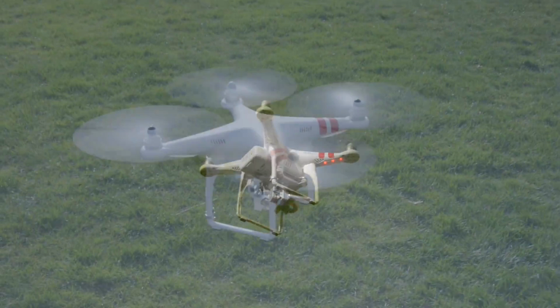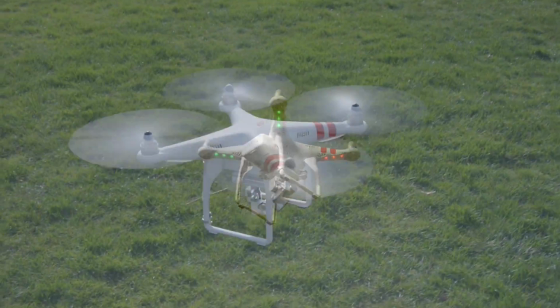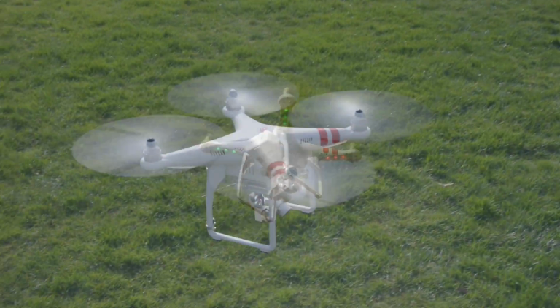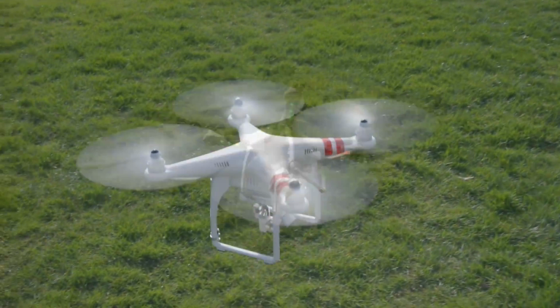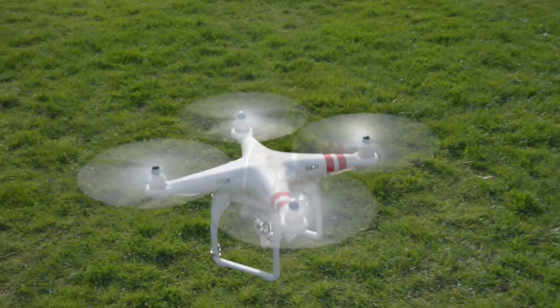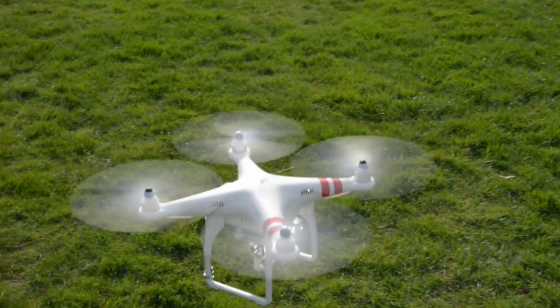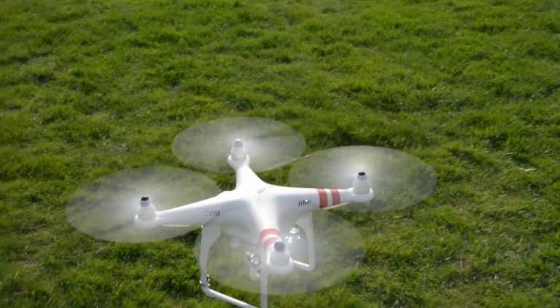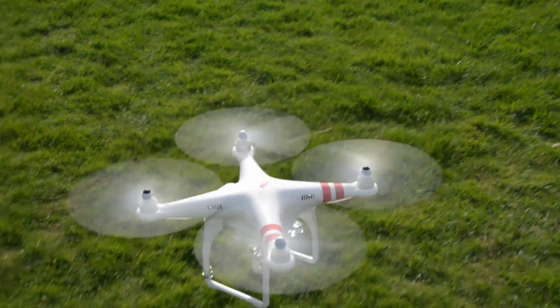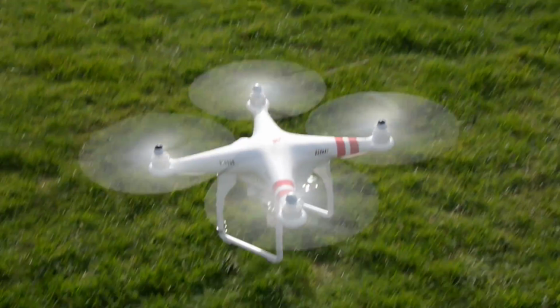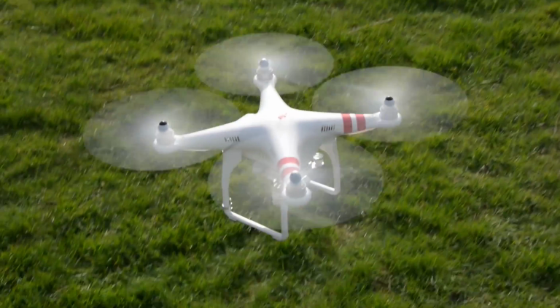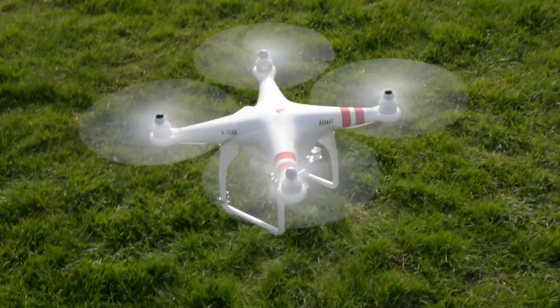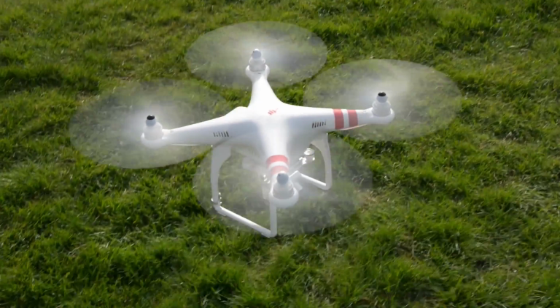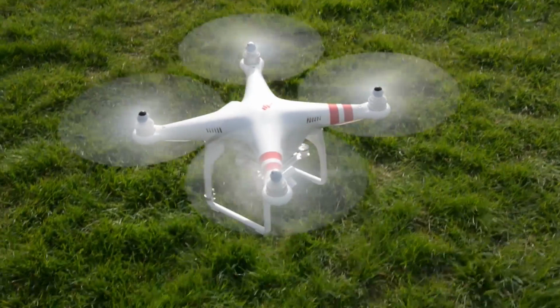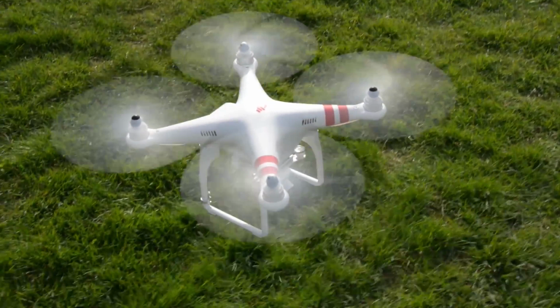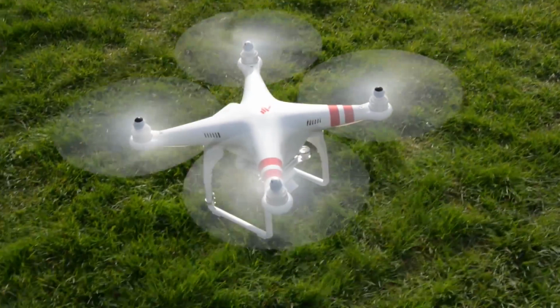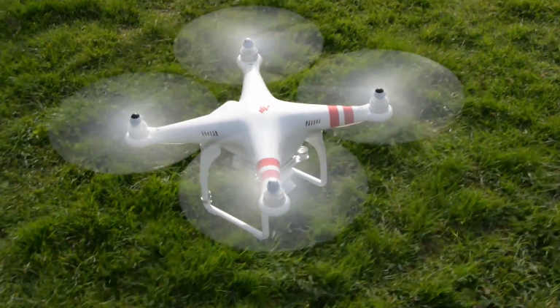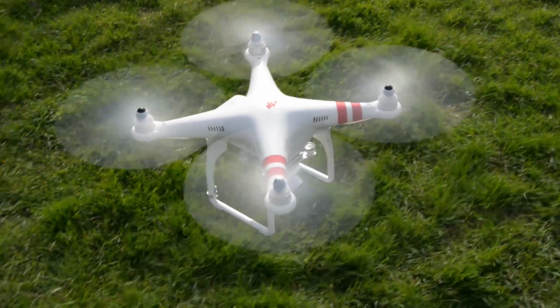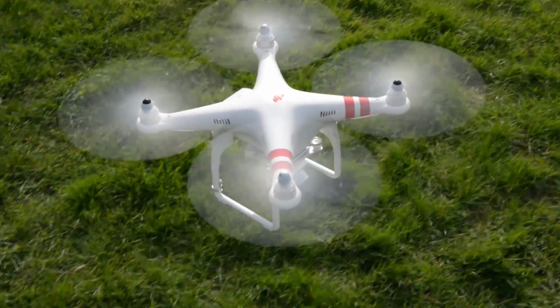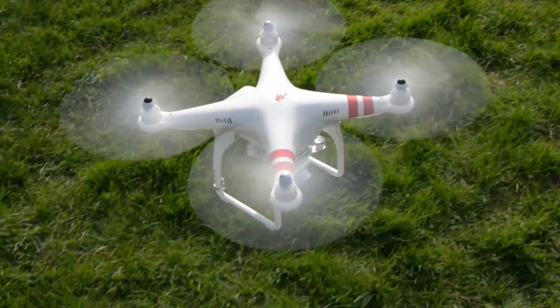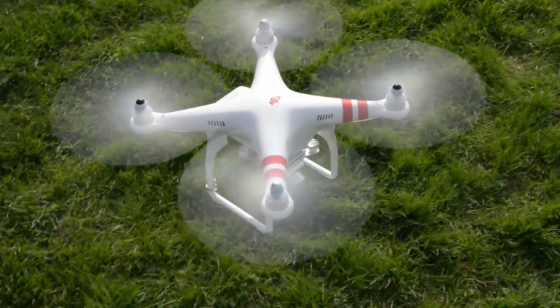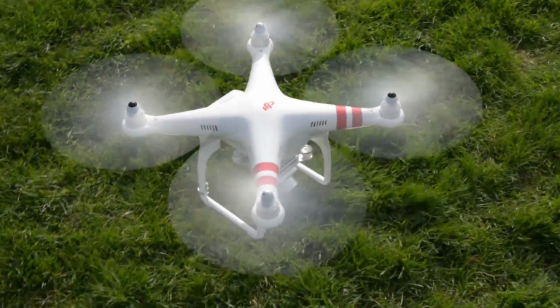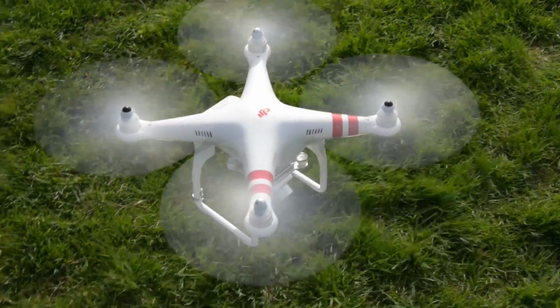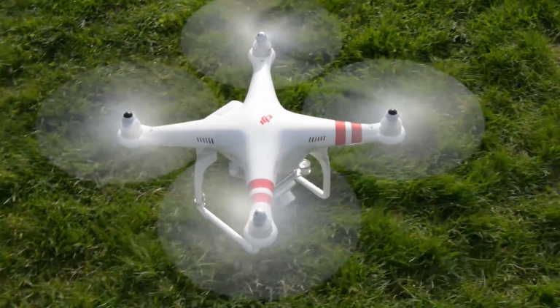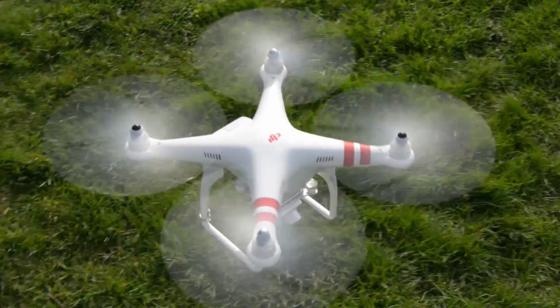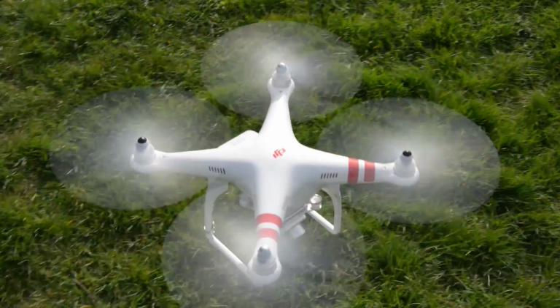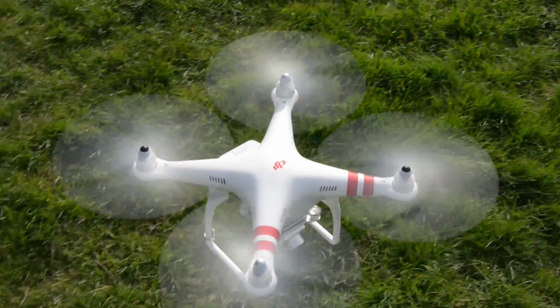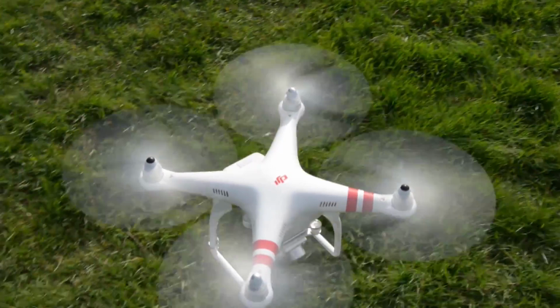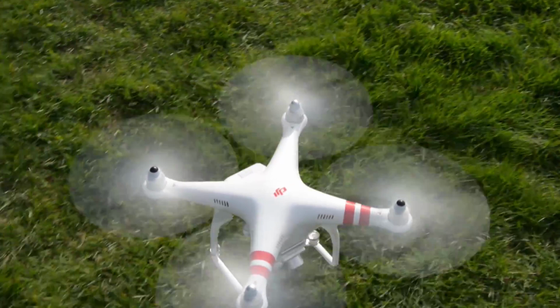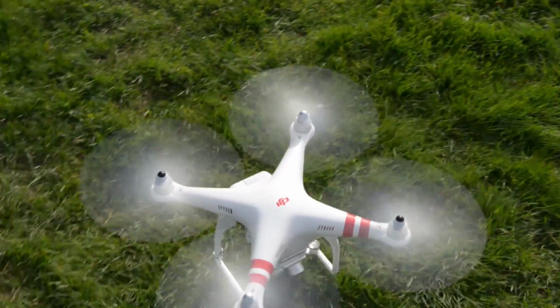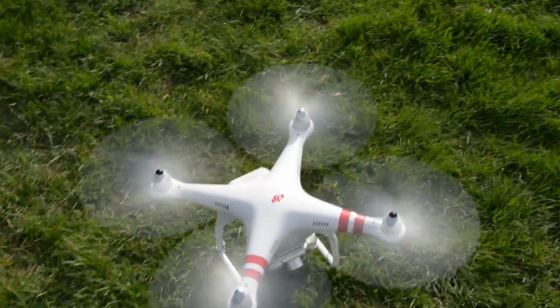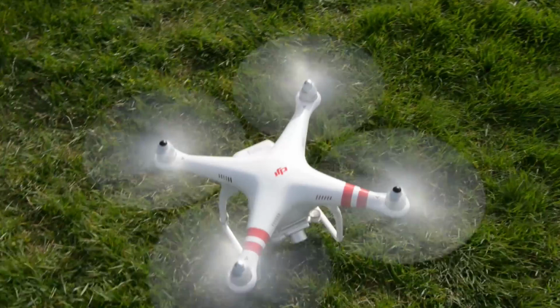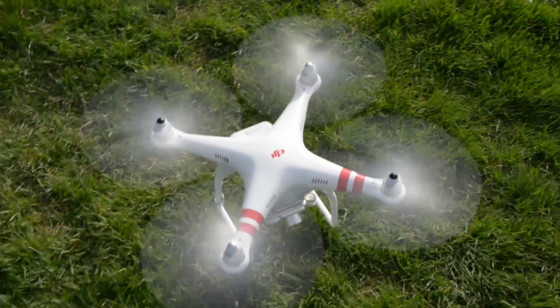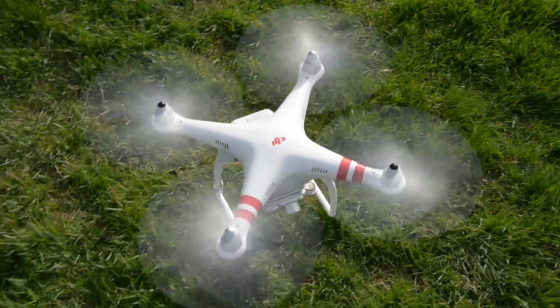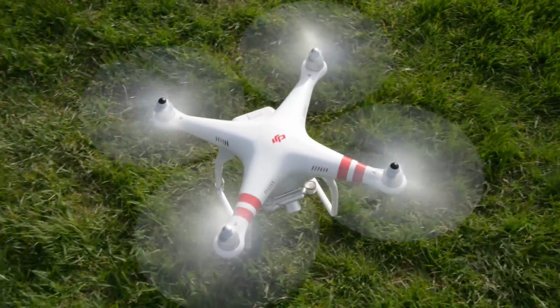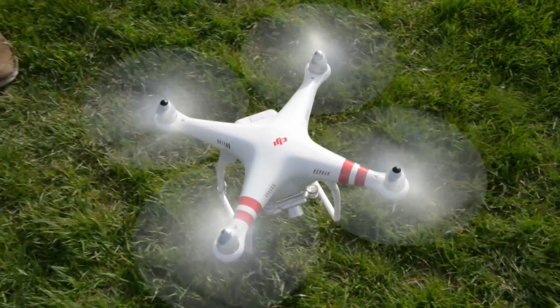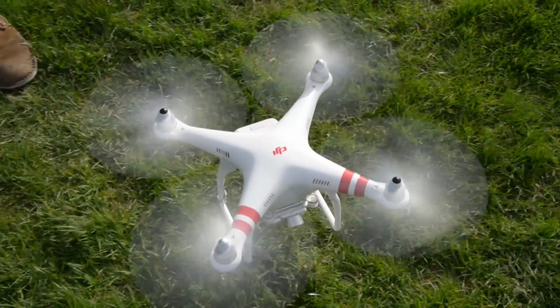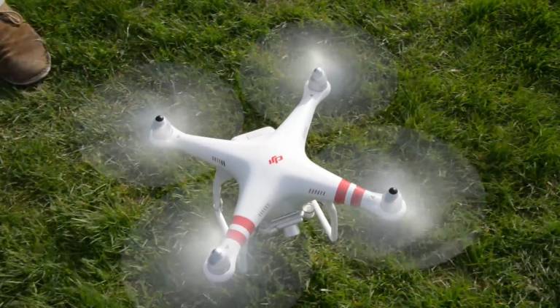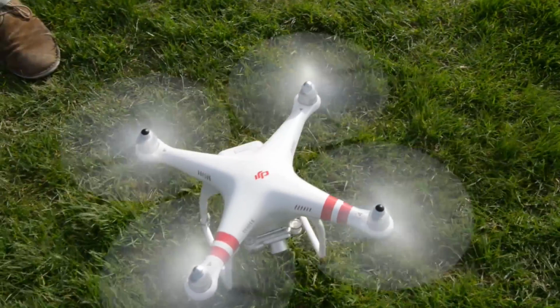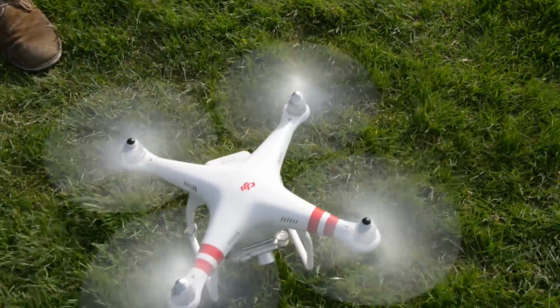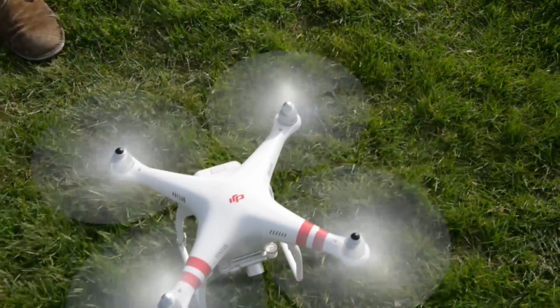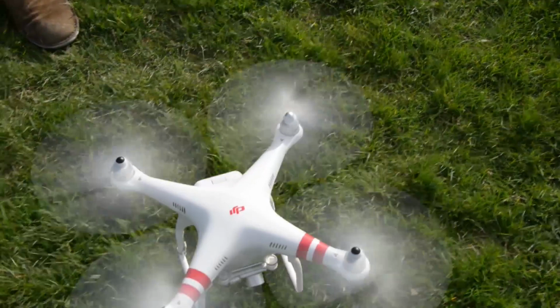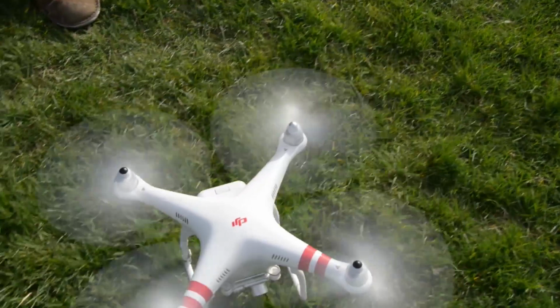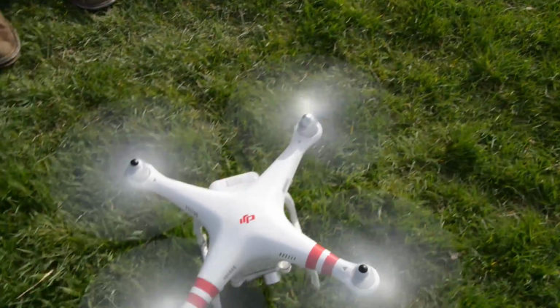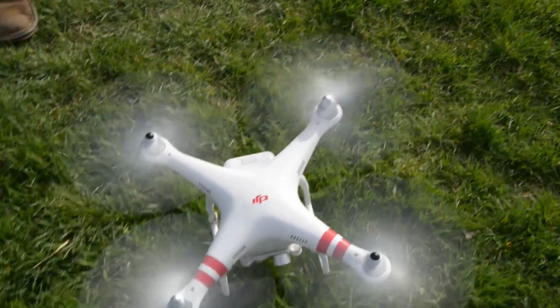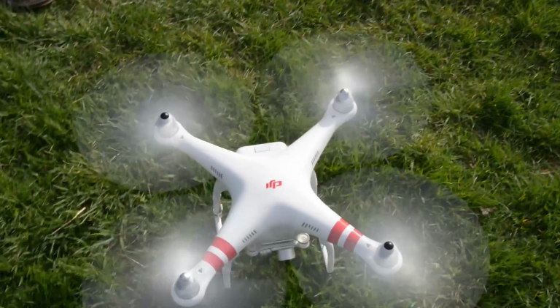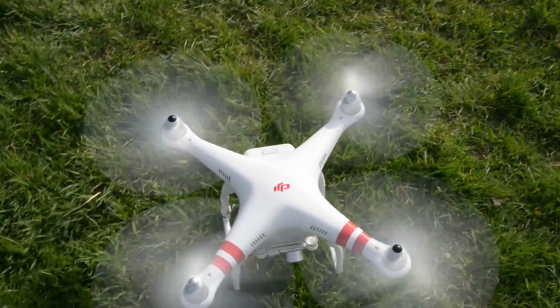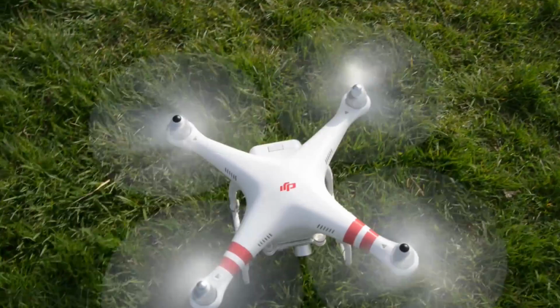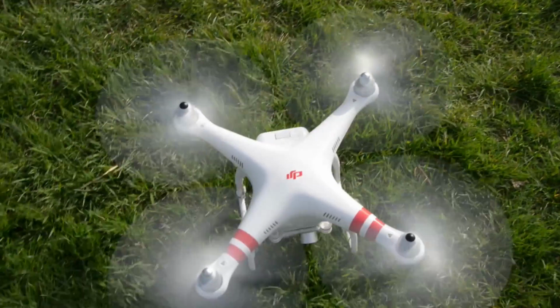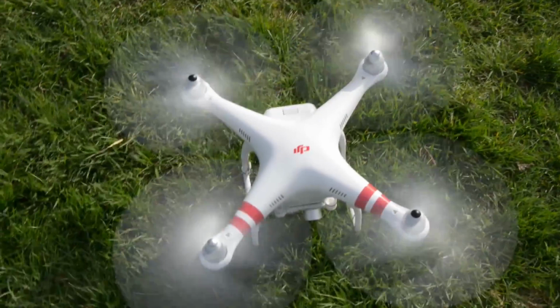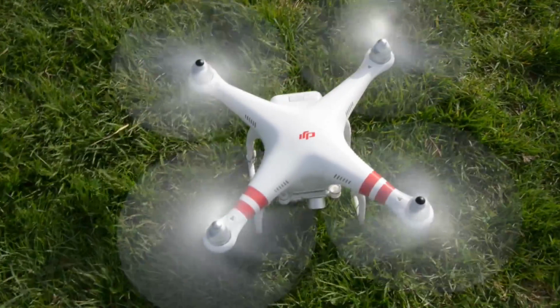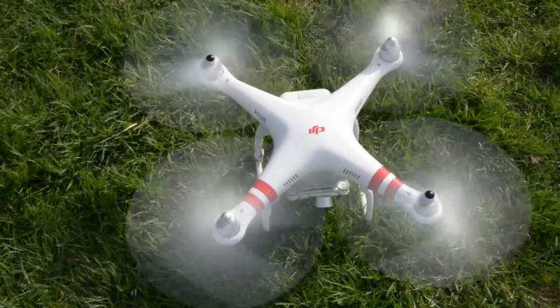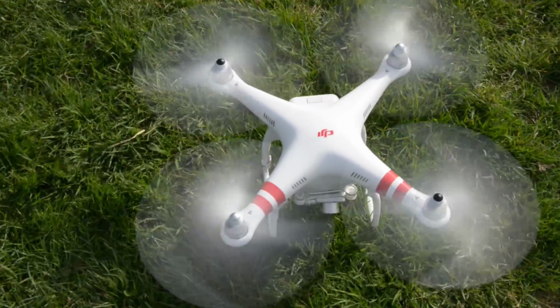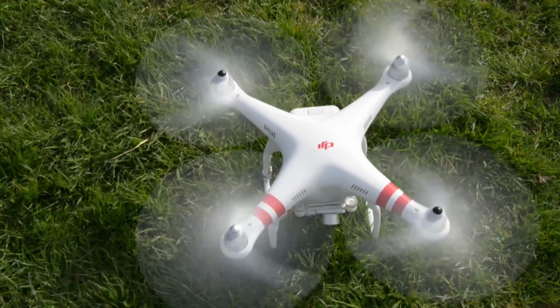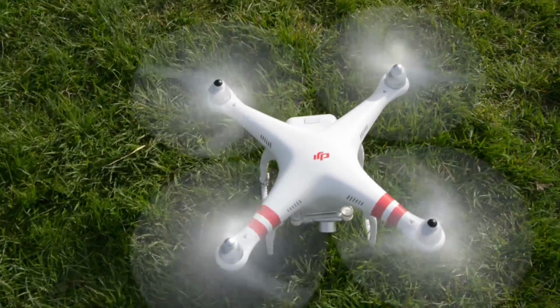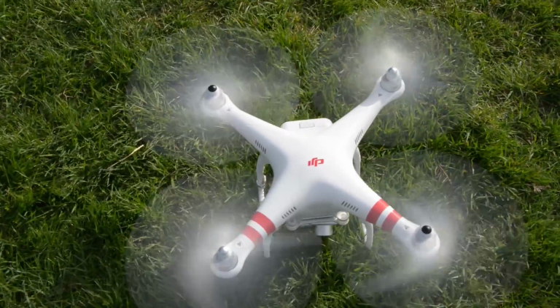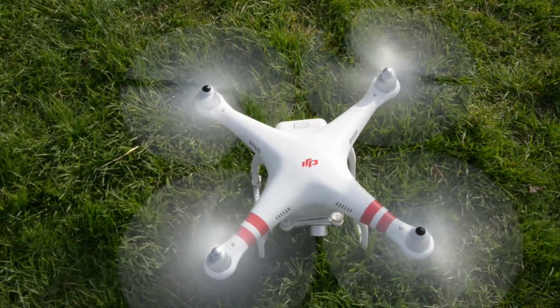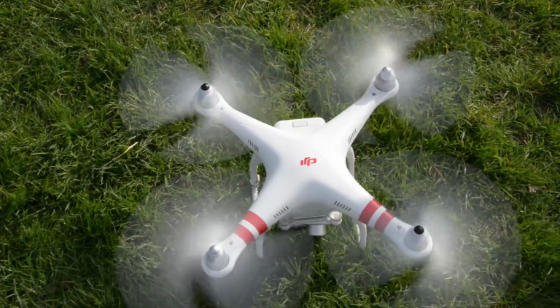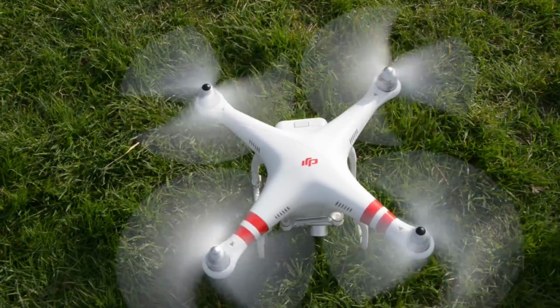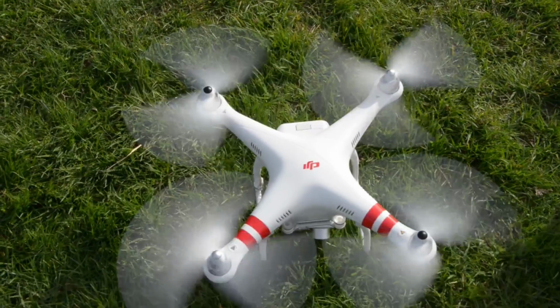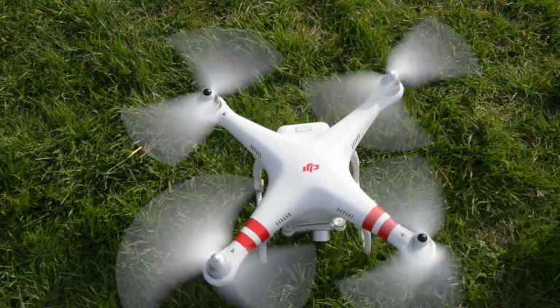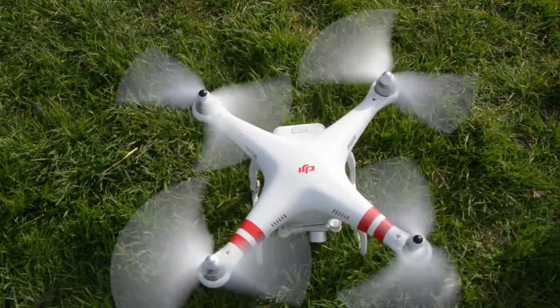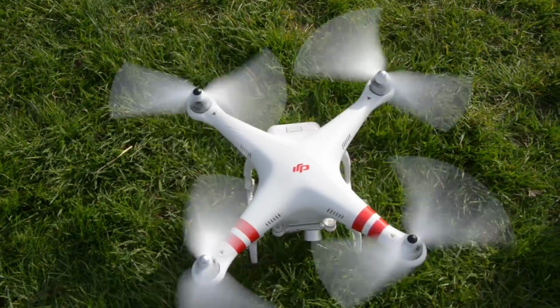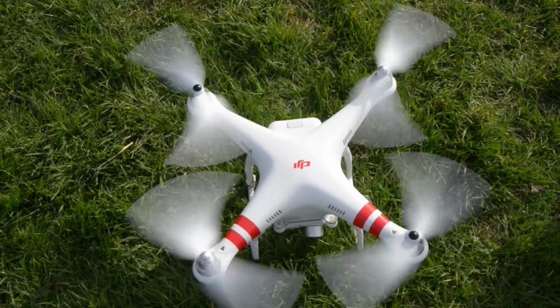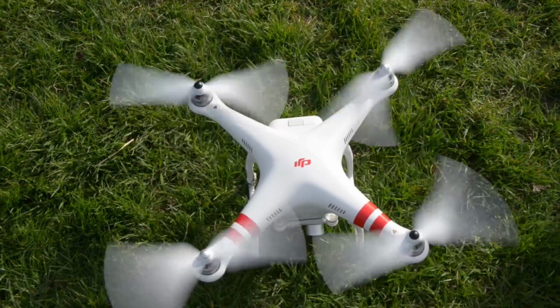We had an absolute blast taking this thing out and whipping it around the park, and we are excited to take it out and see what else we can shoot with it.